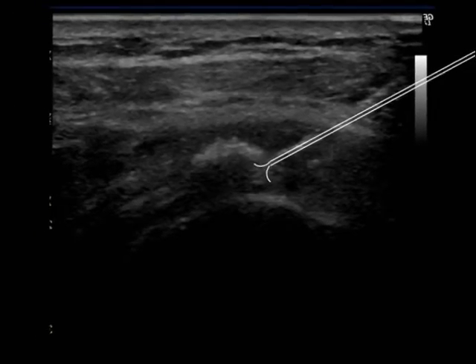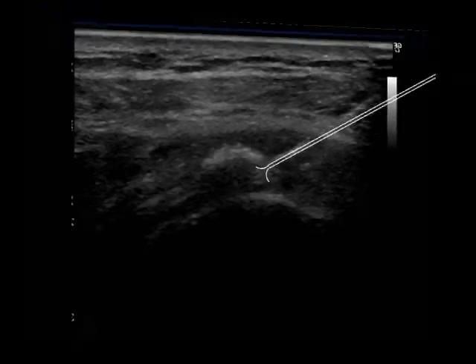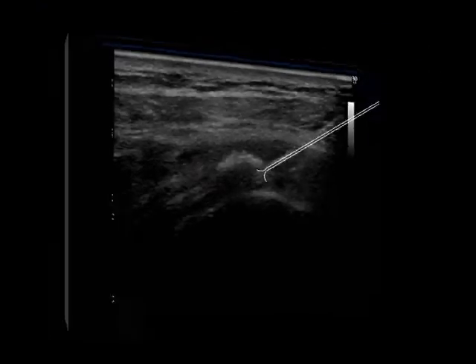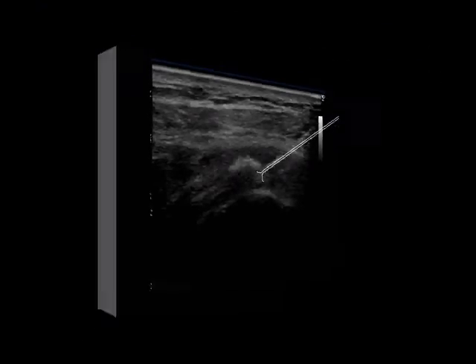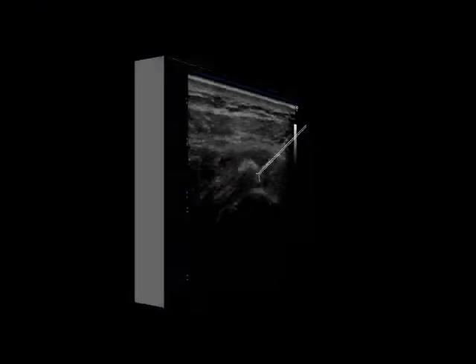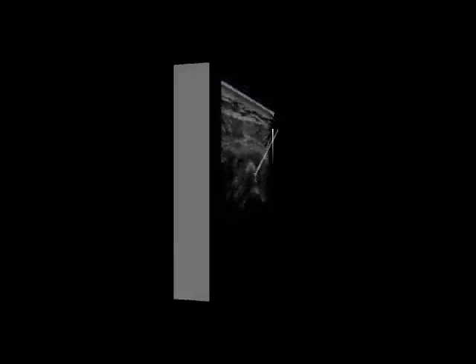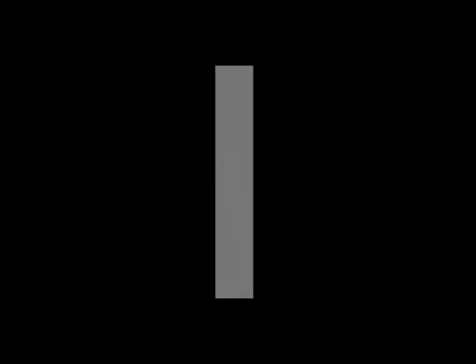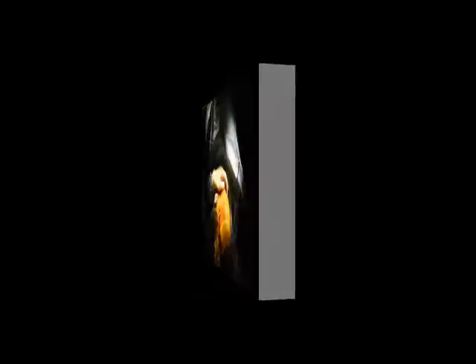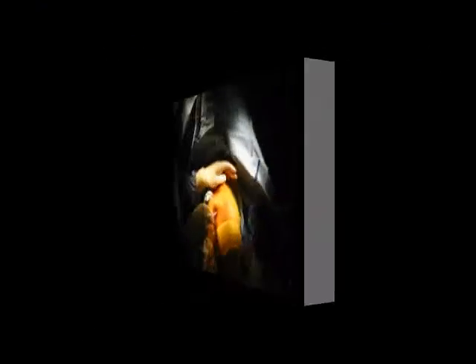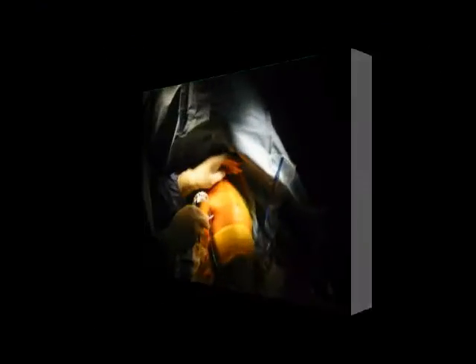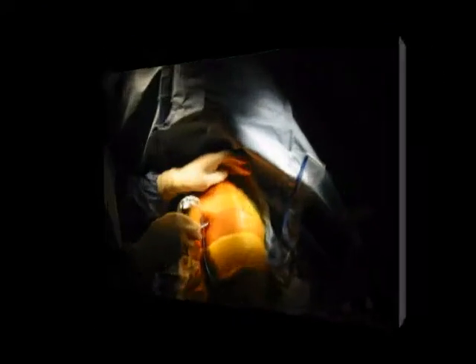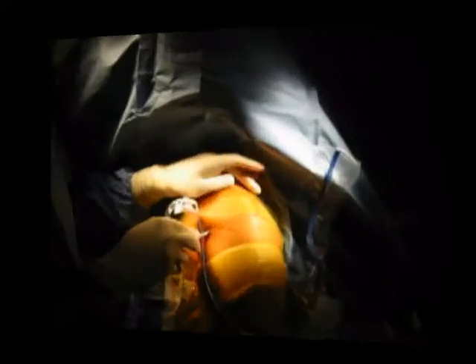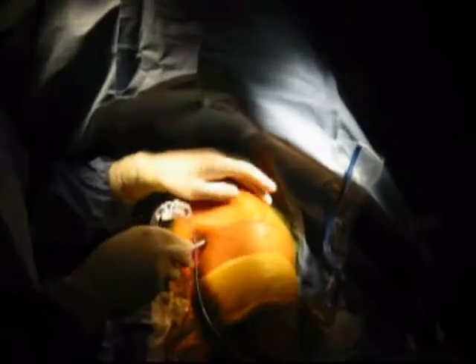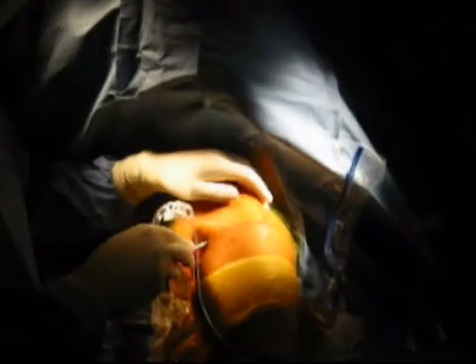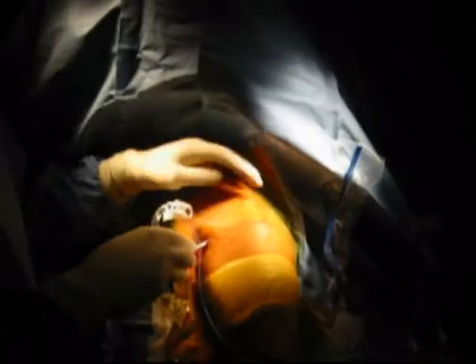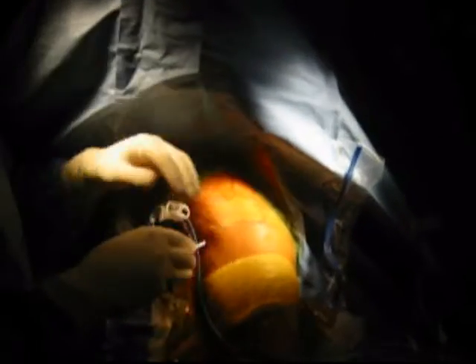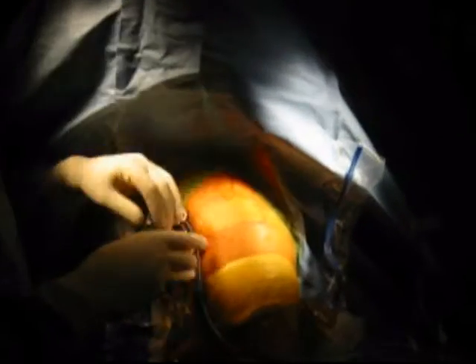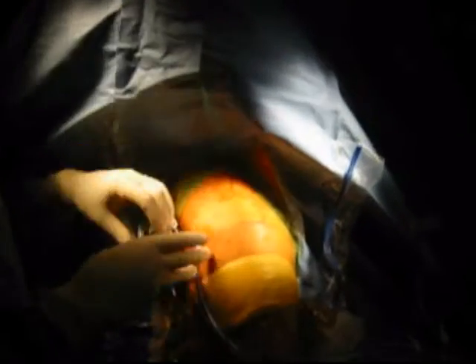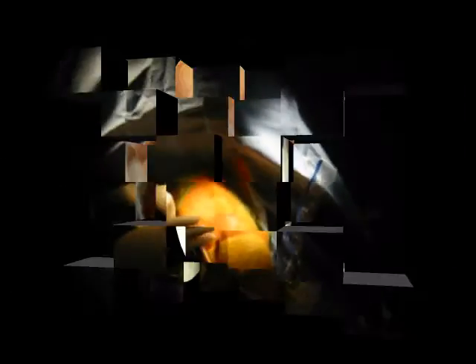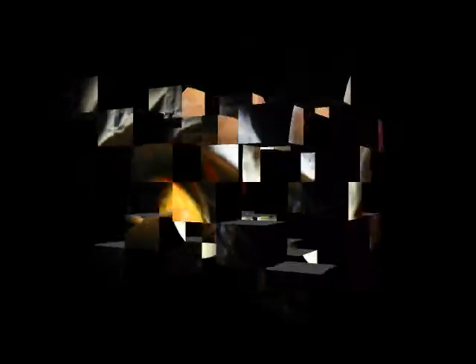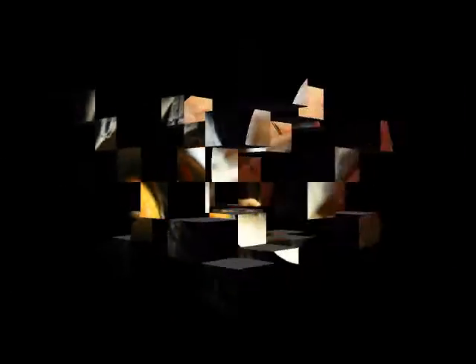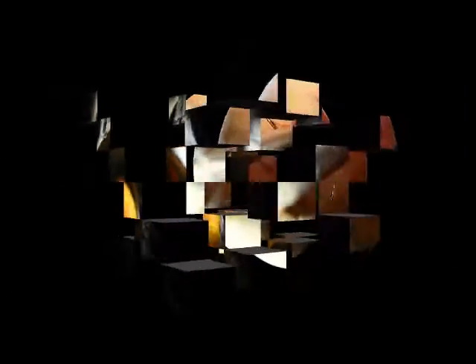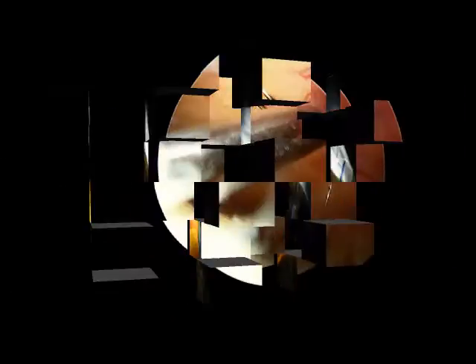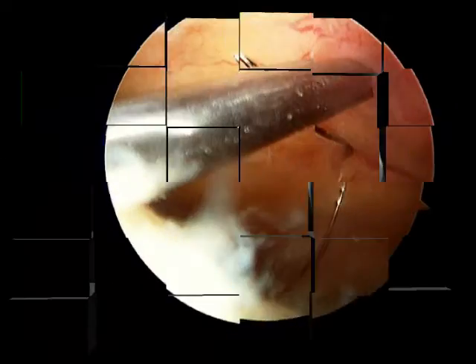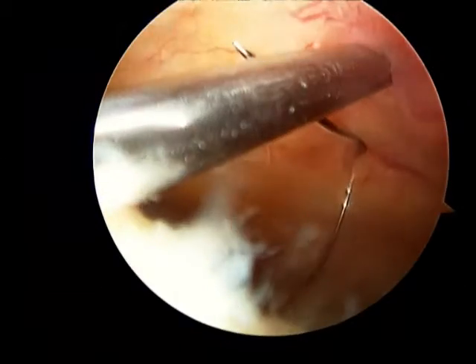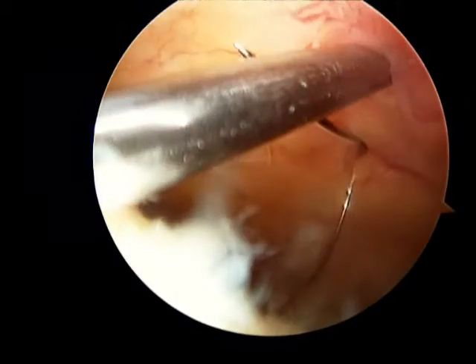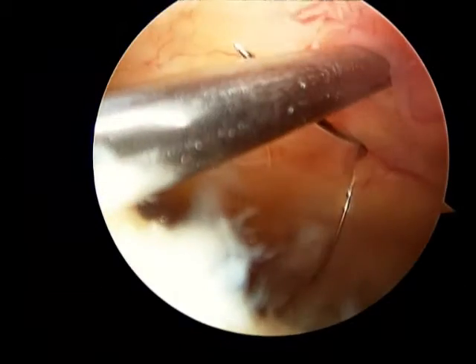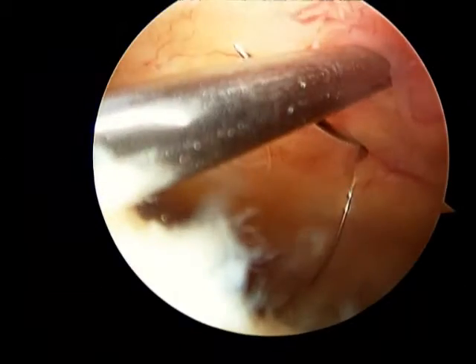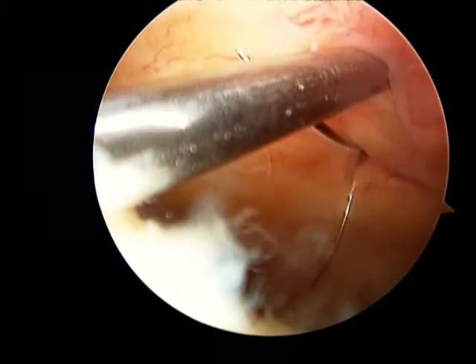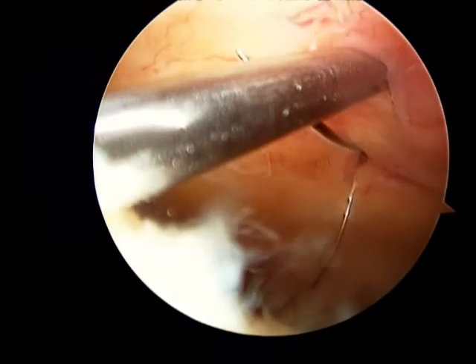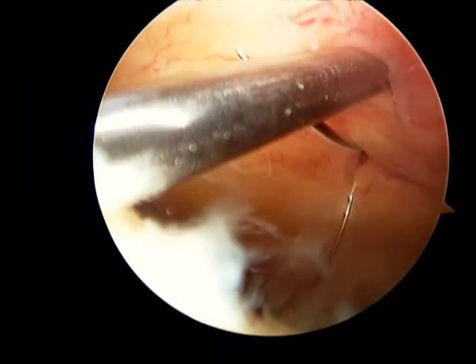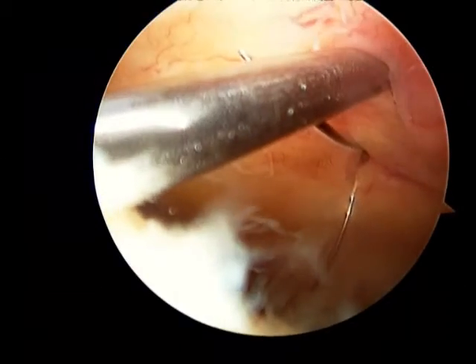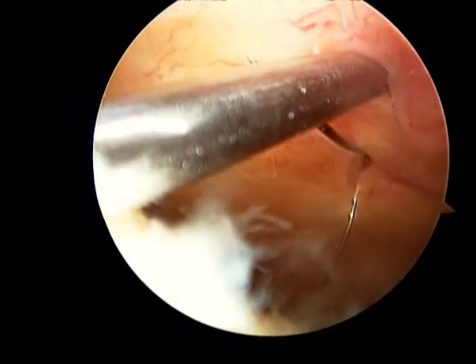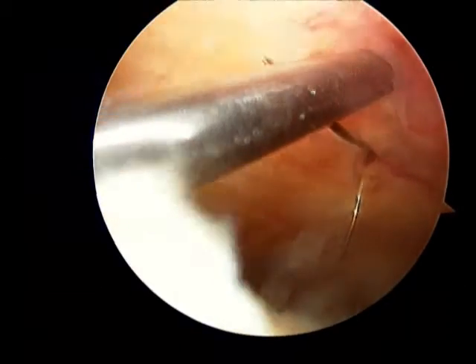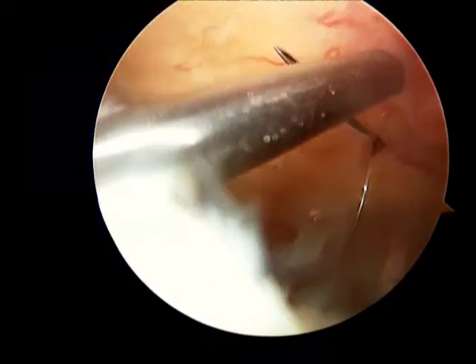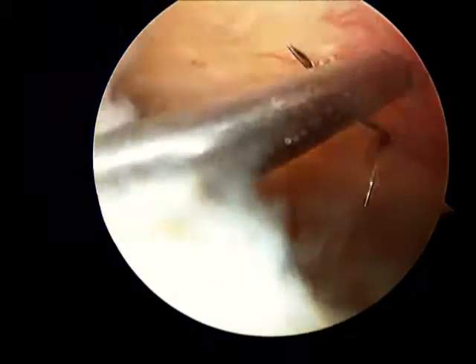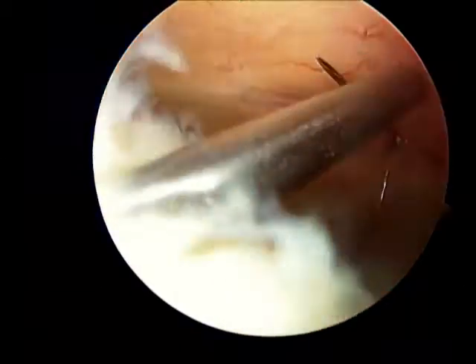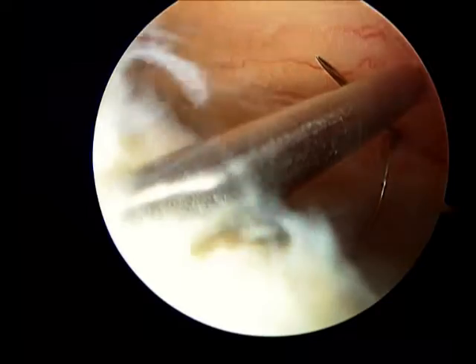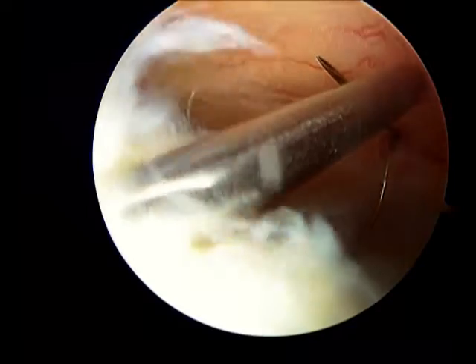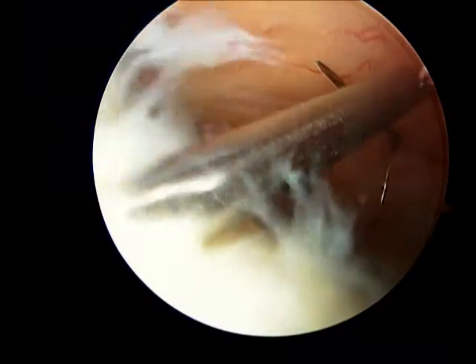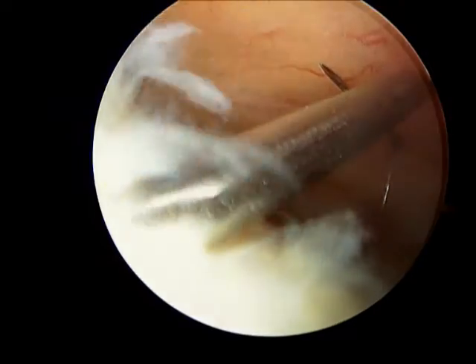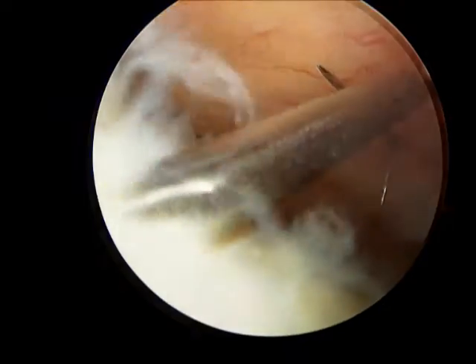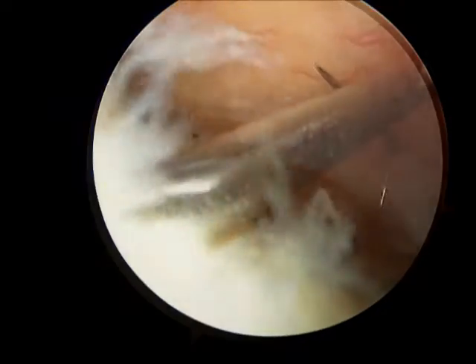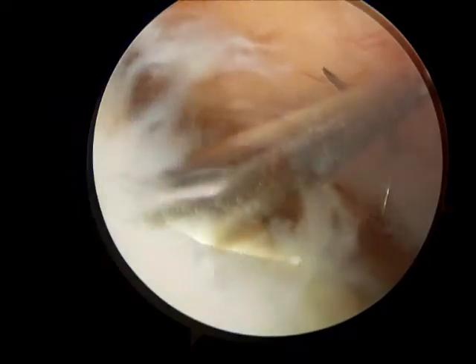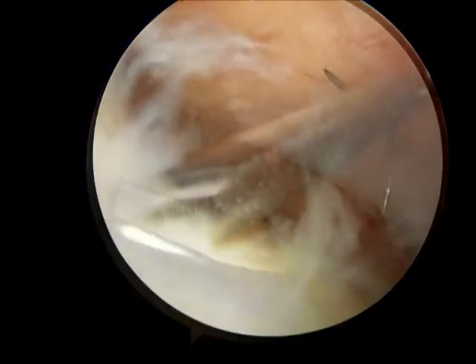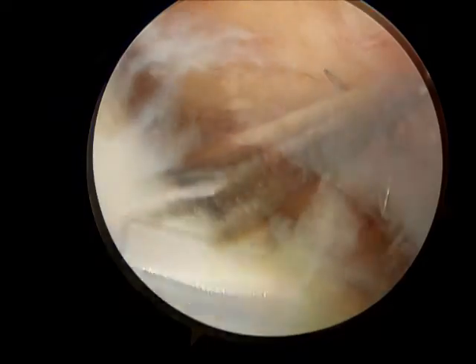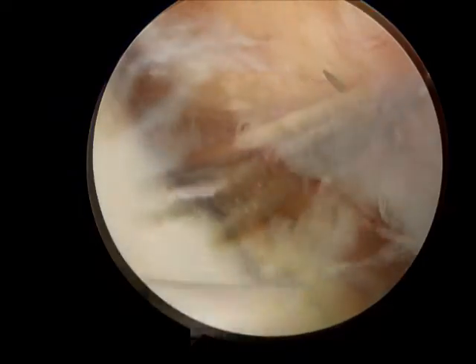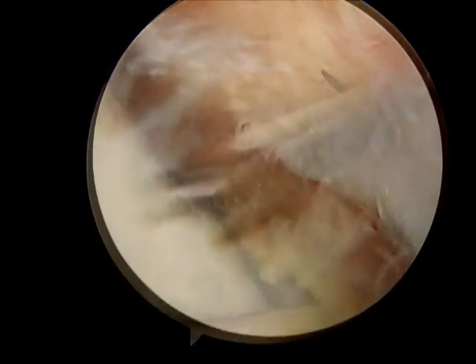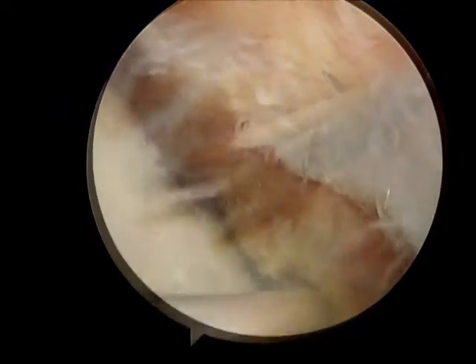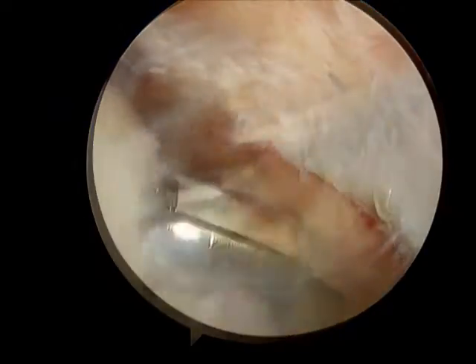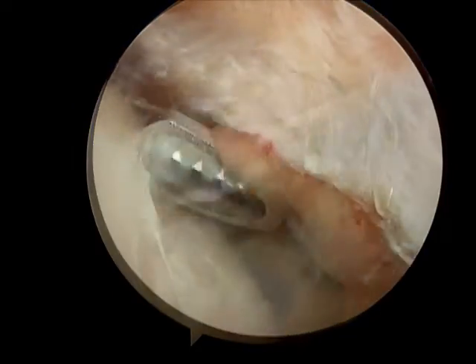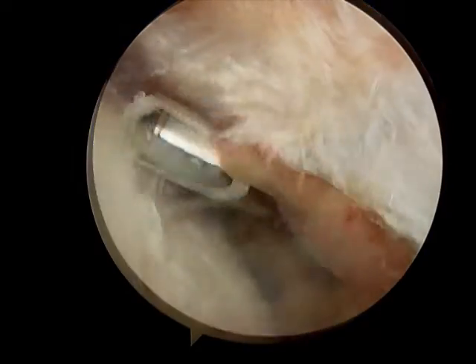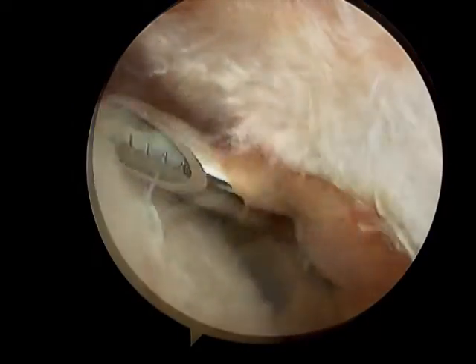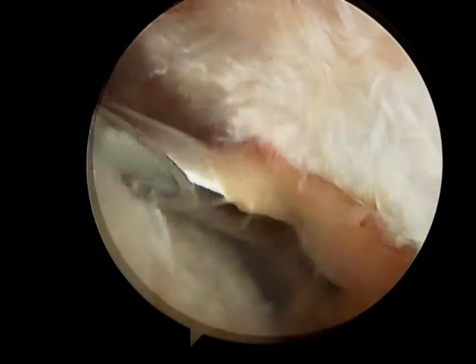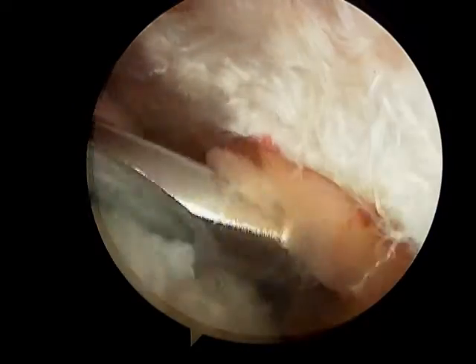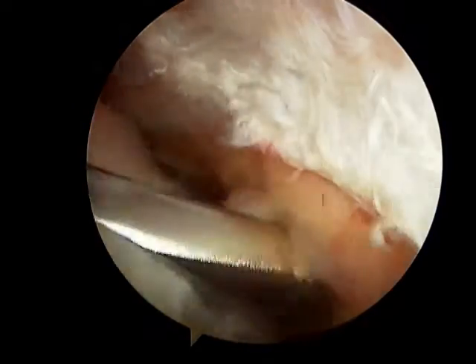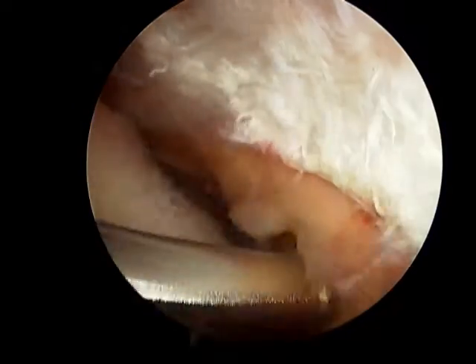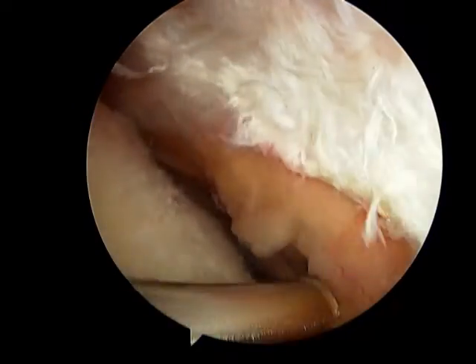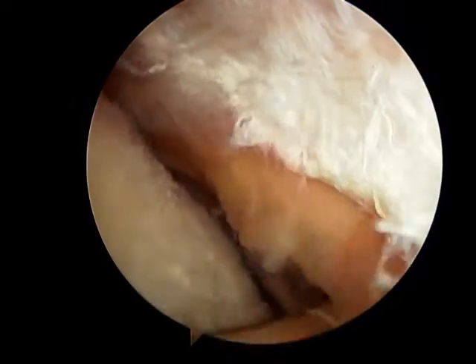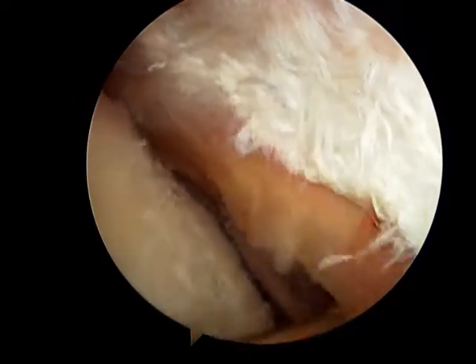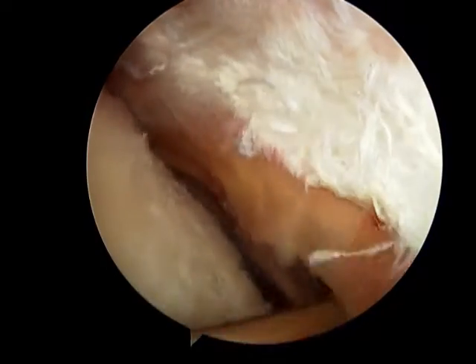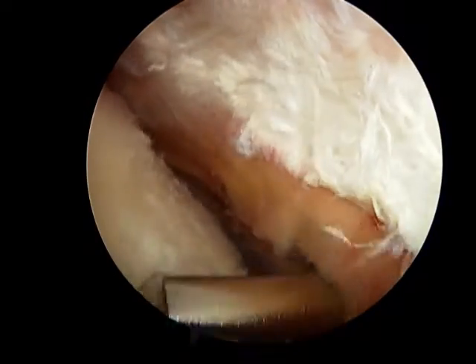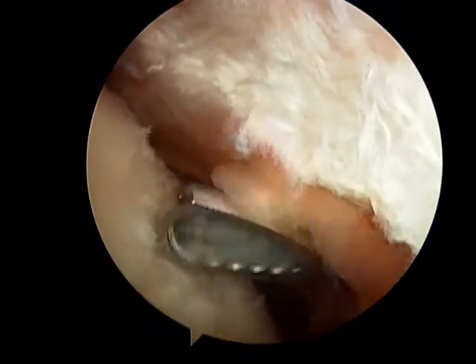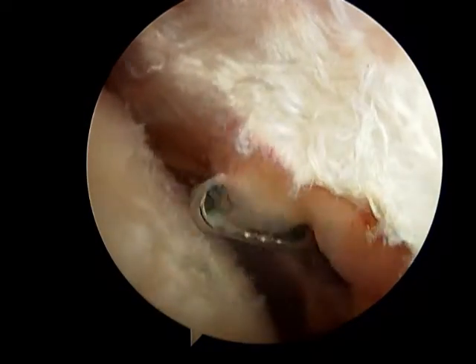Then we prep and drape the shoulder and put a scope in the shoulder. Now we can follow that needle into the place where the calcific material is.